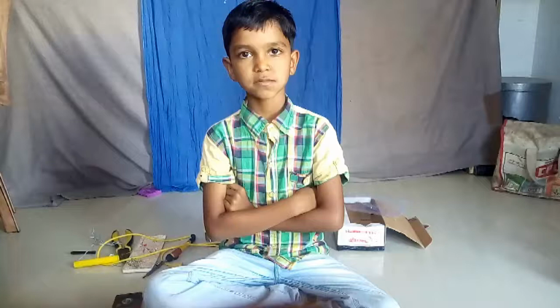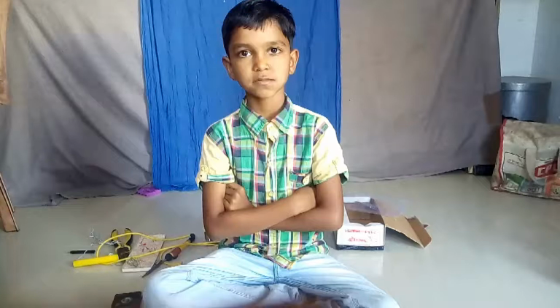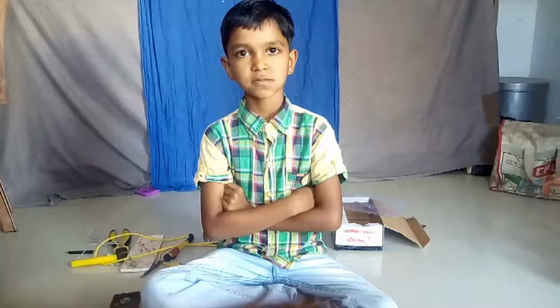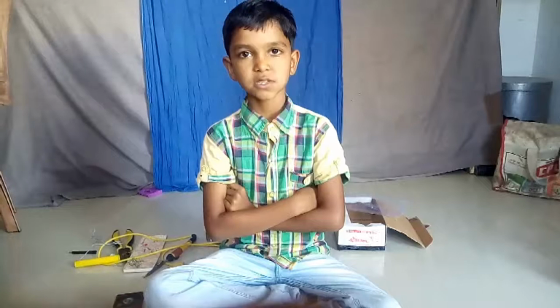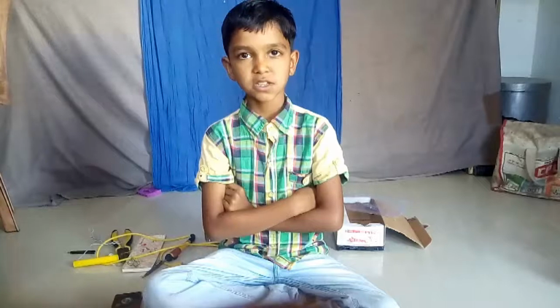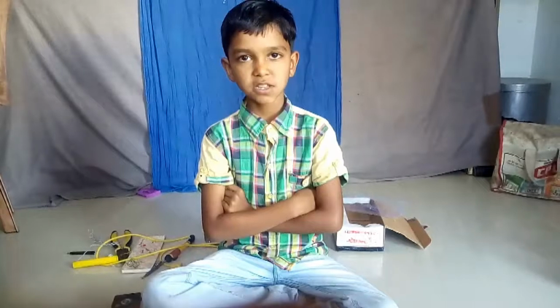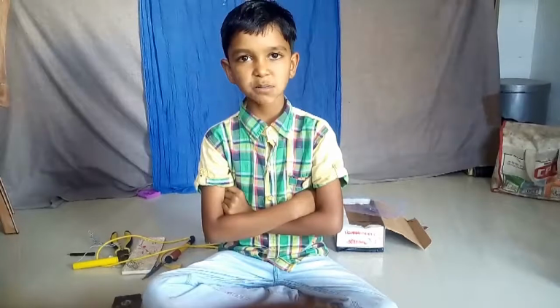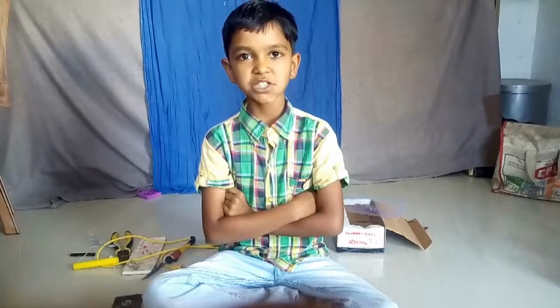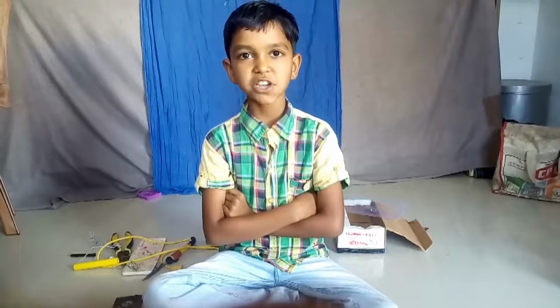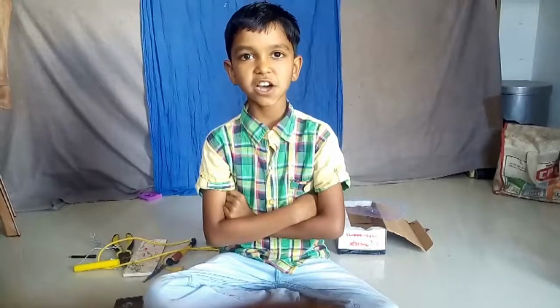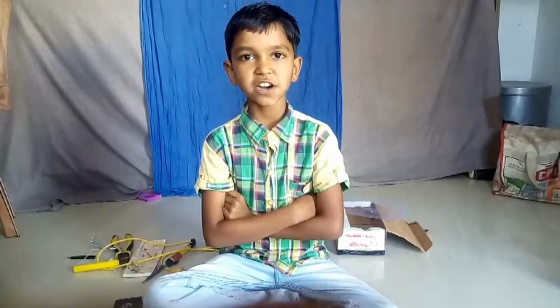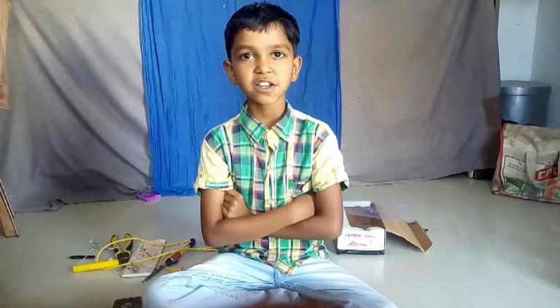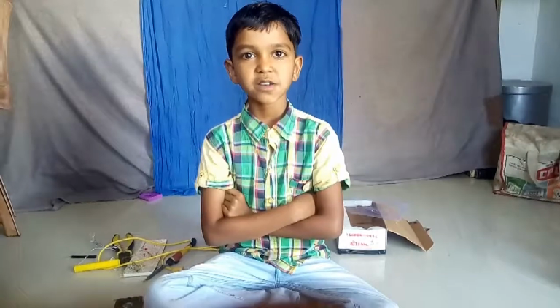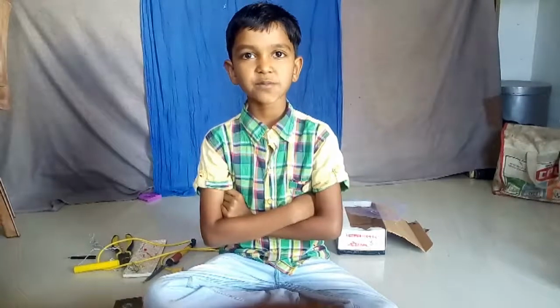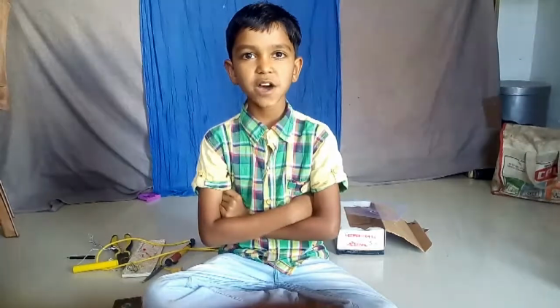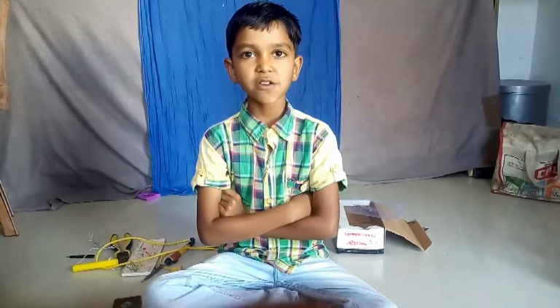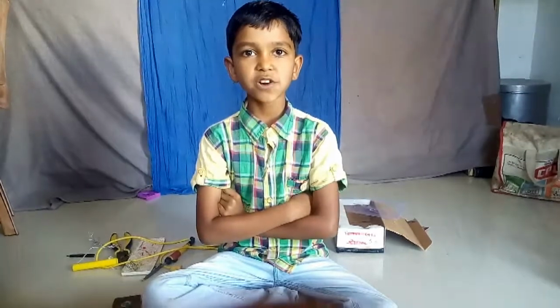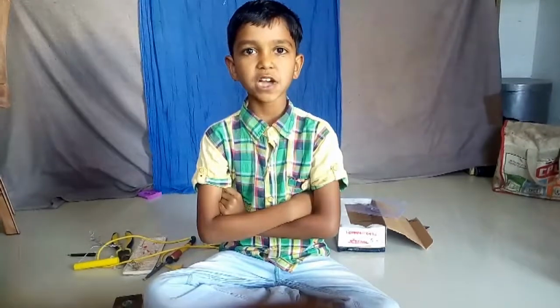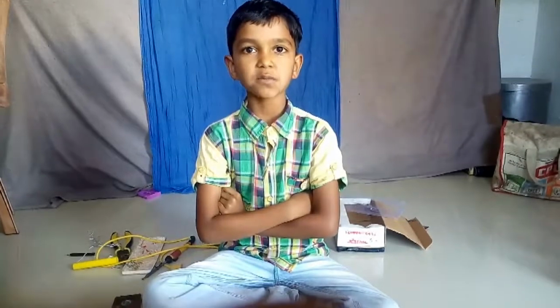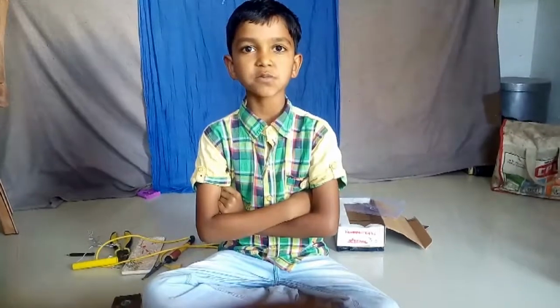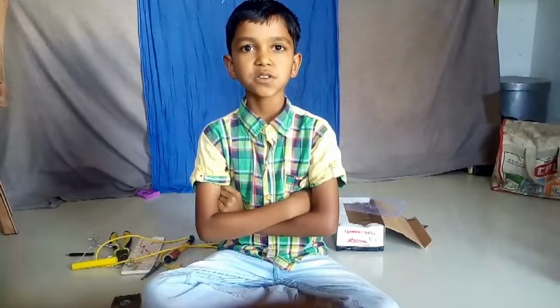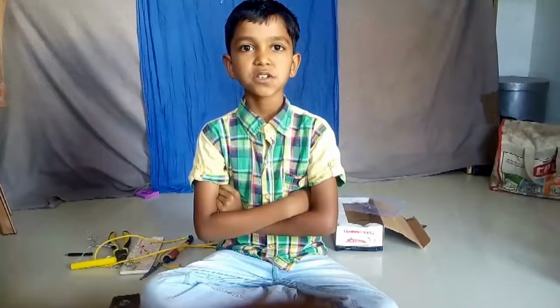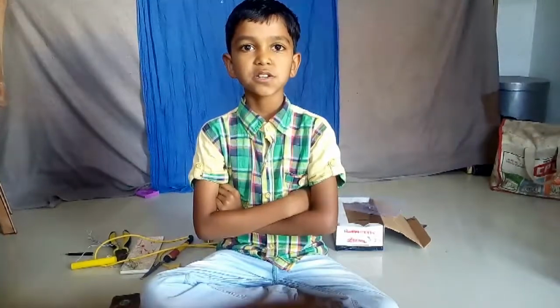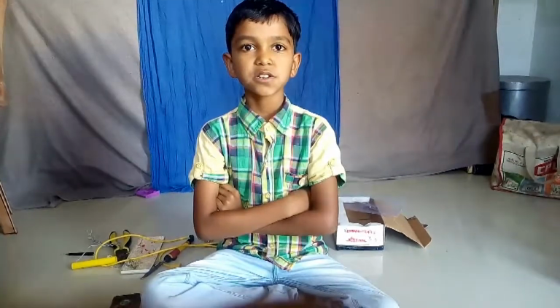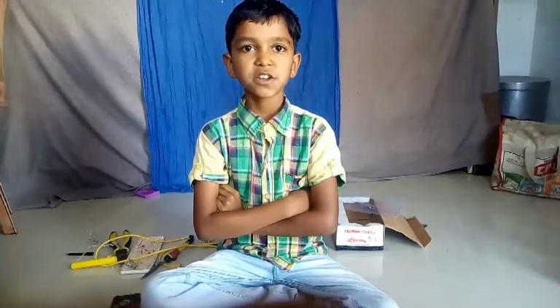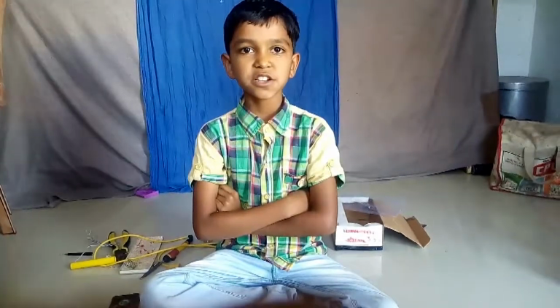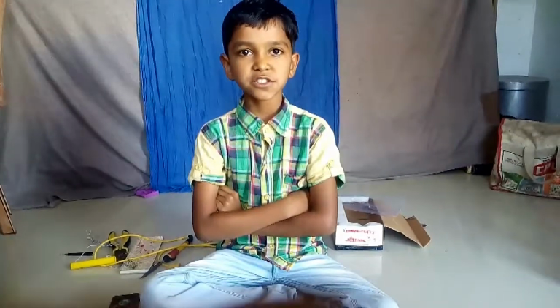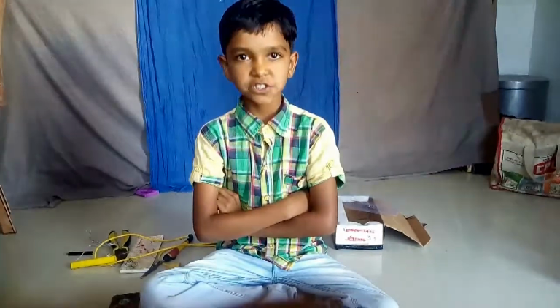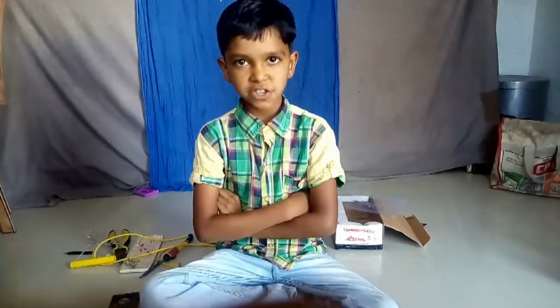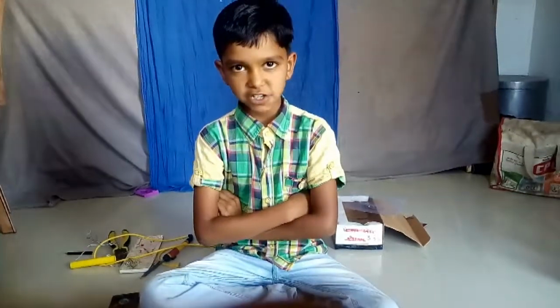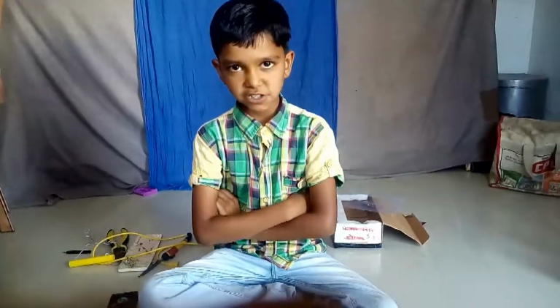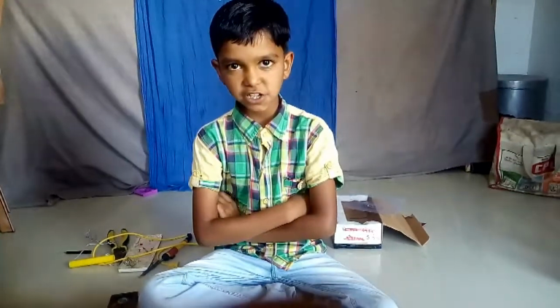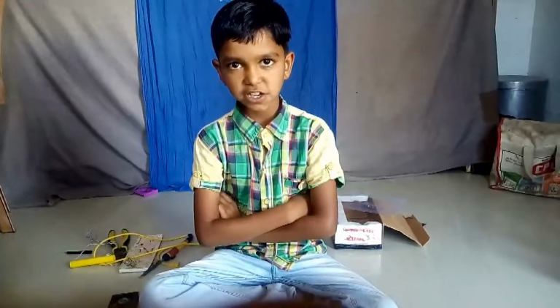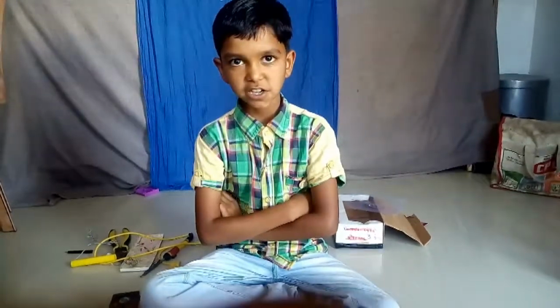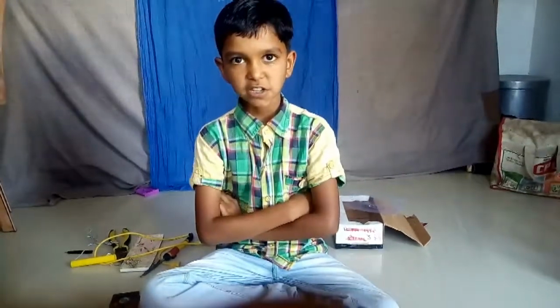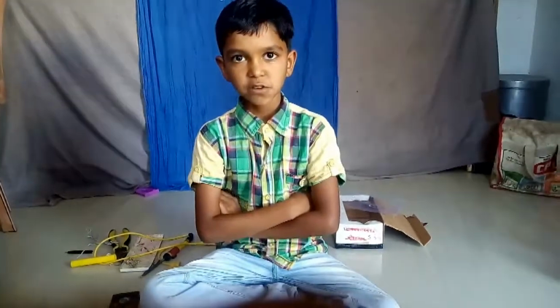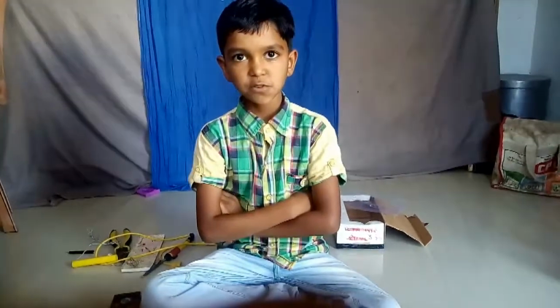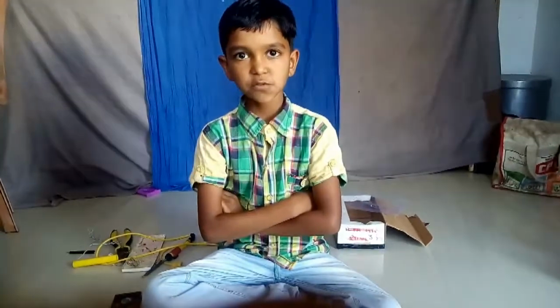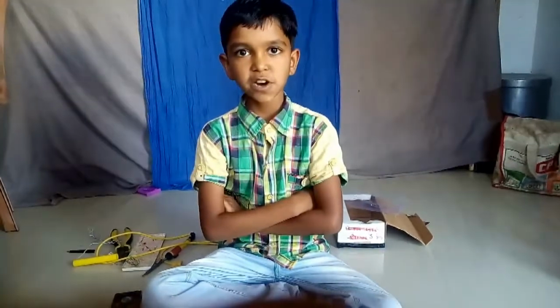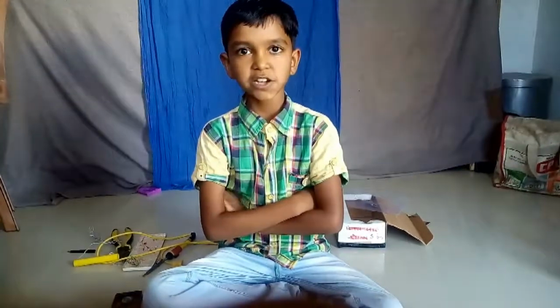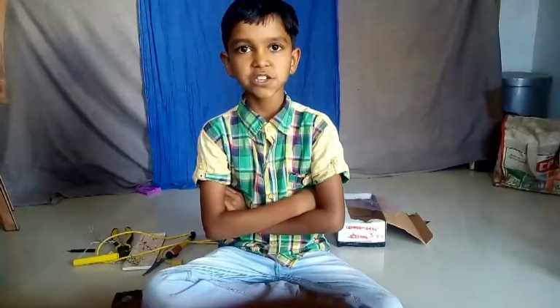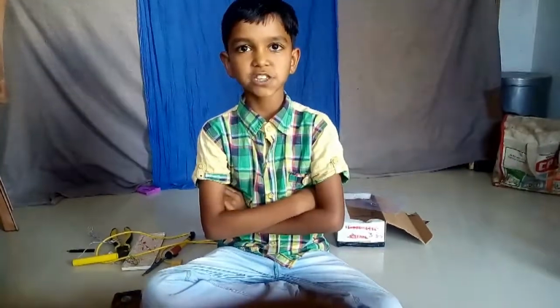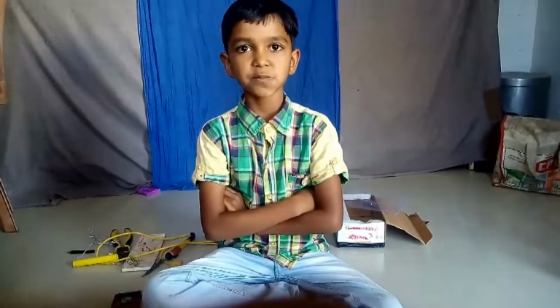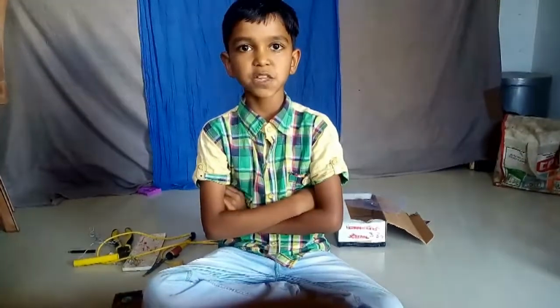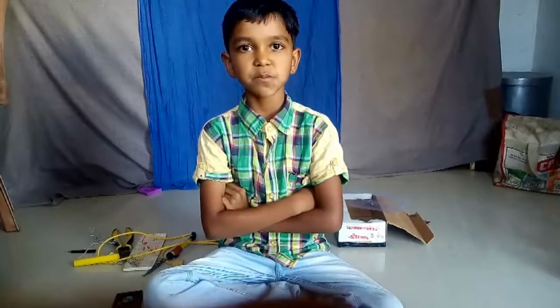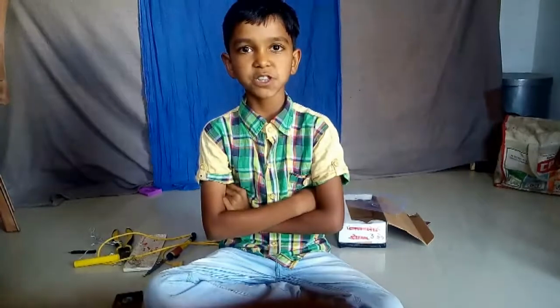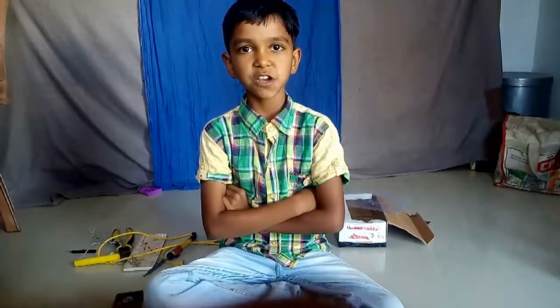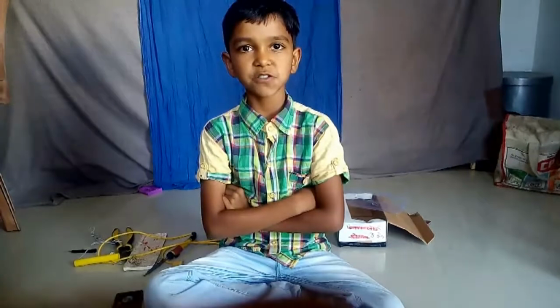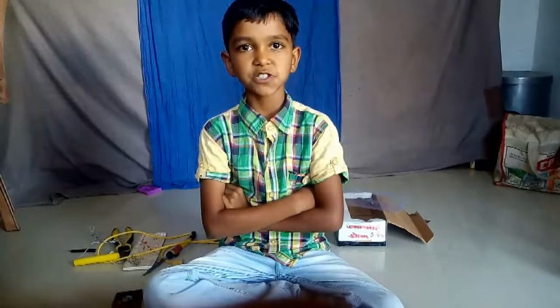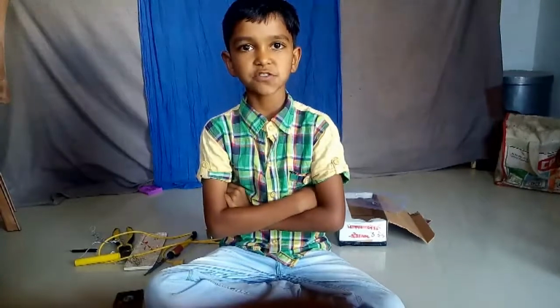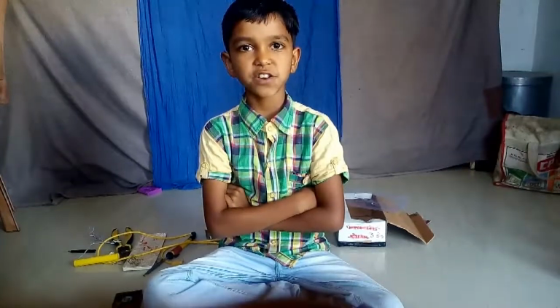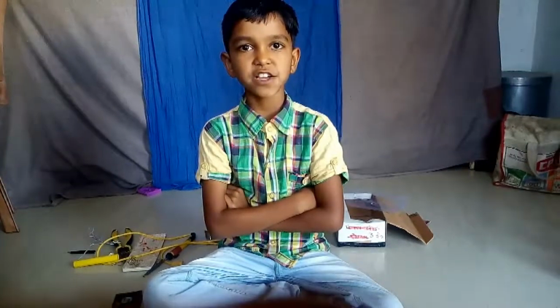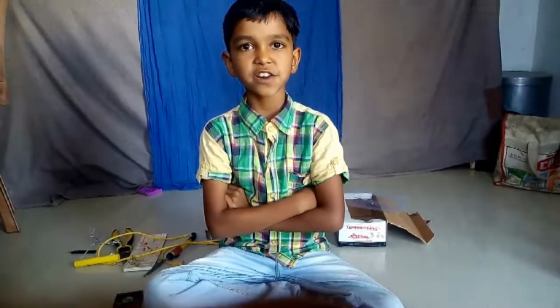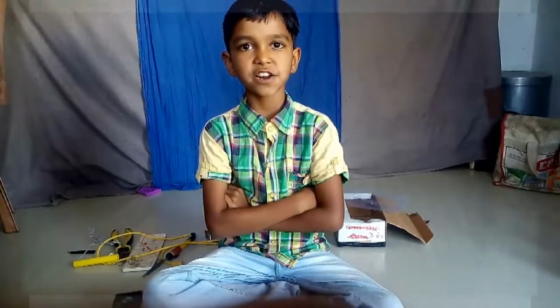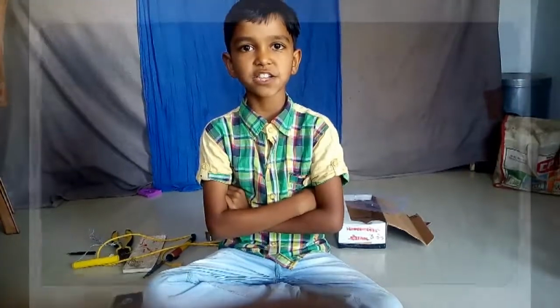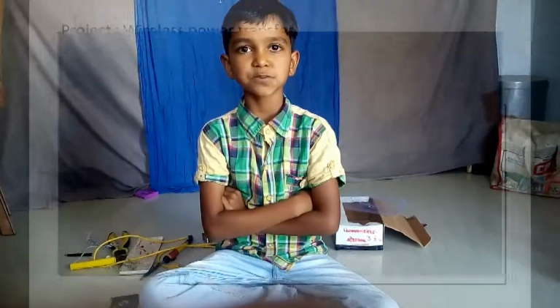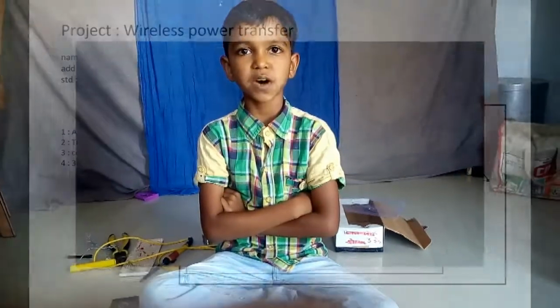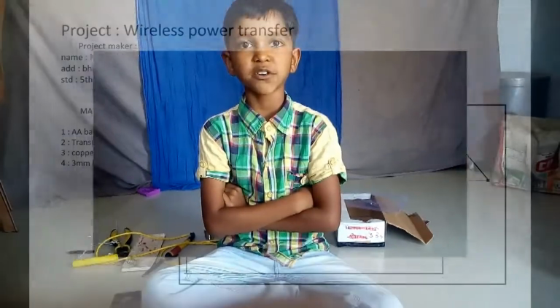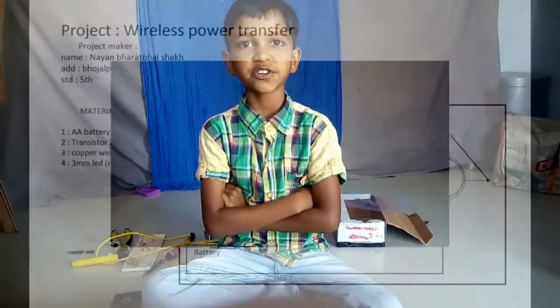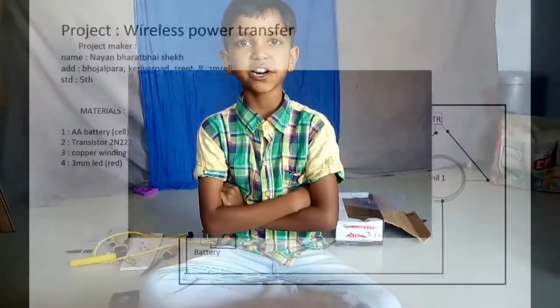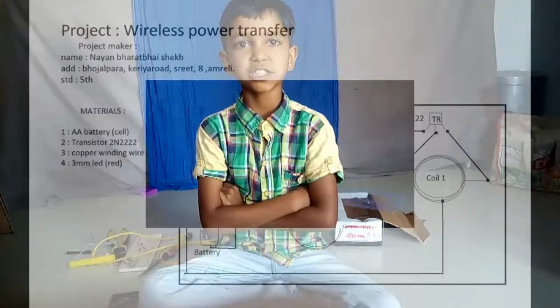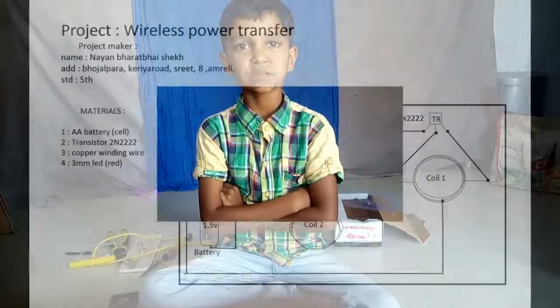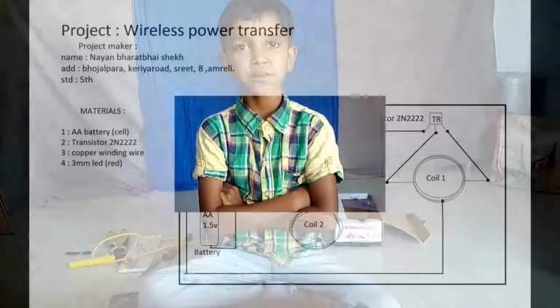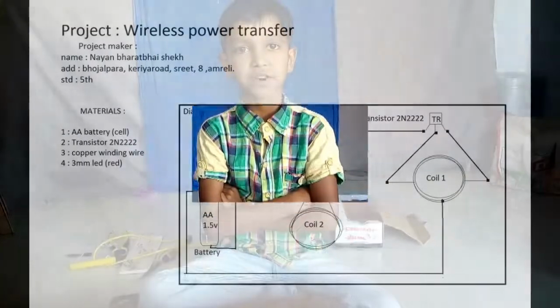Namaskar, my name is Nayan Sheikh. I am going to tell you about wireless power transport.